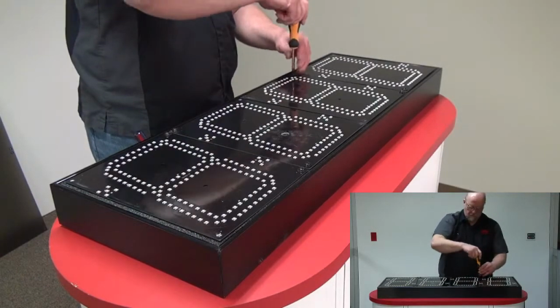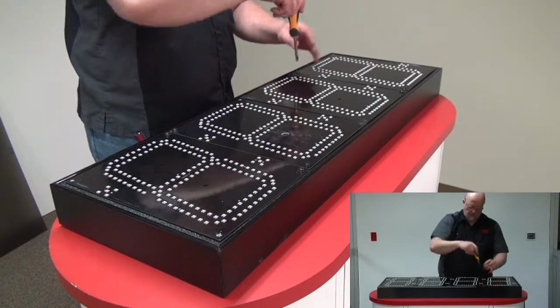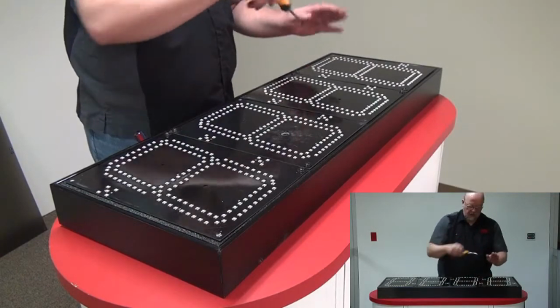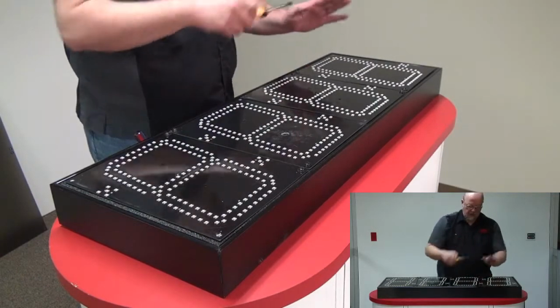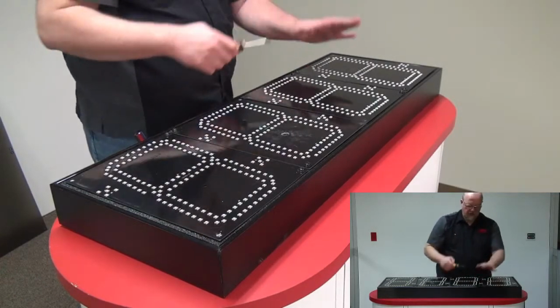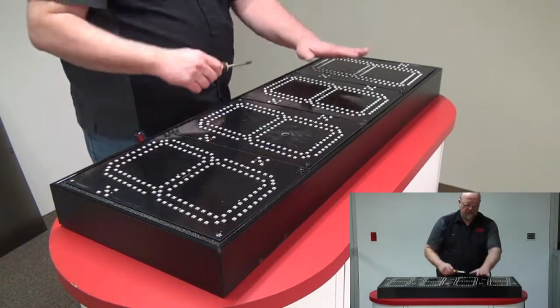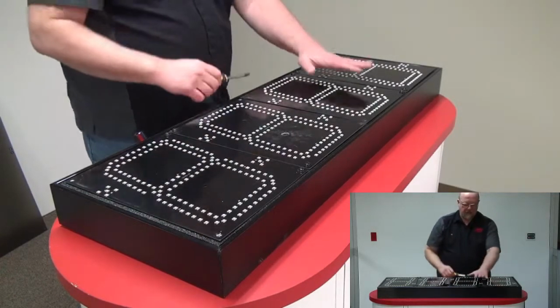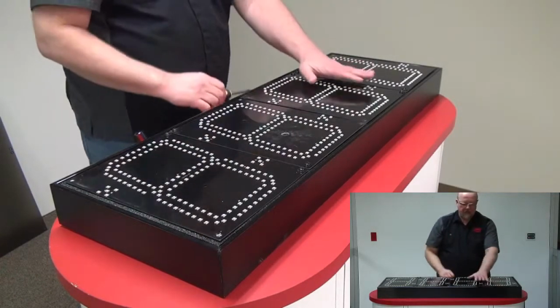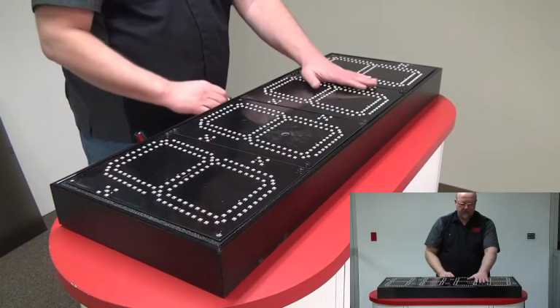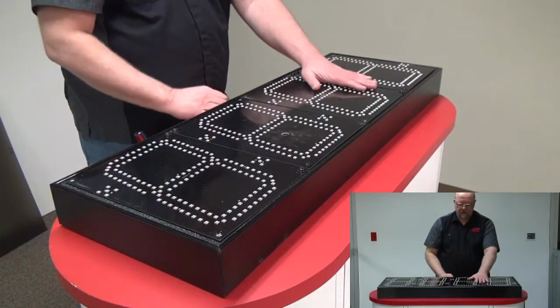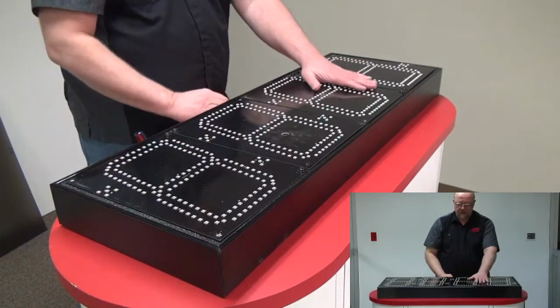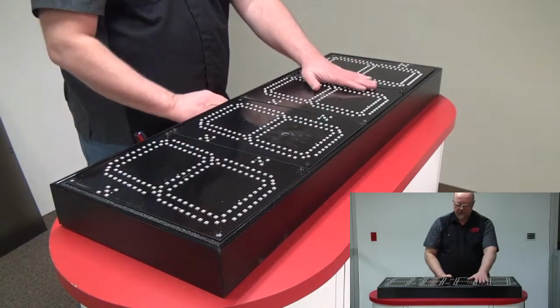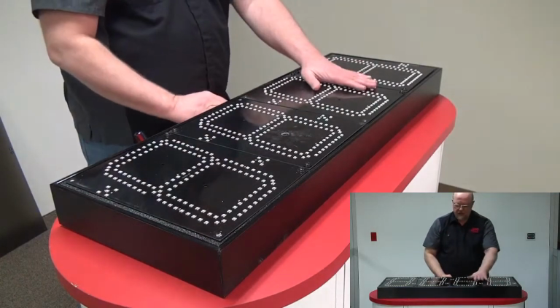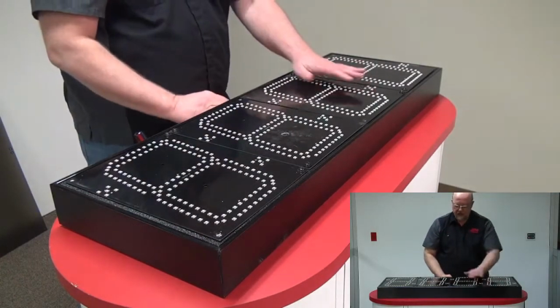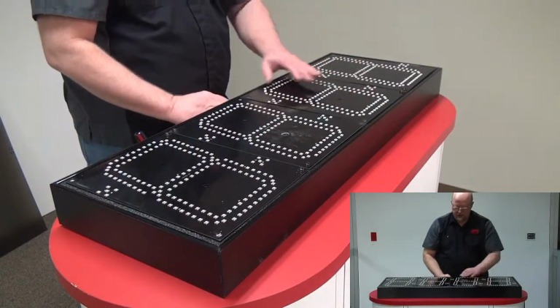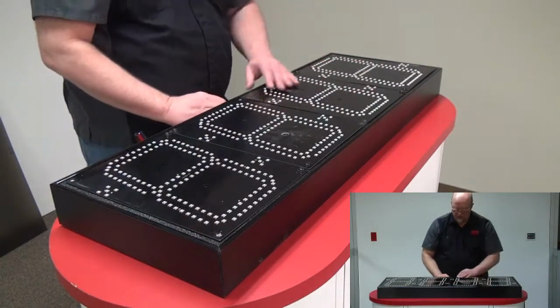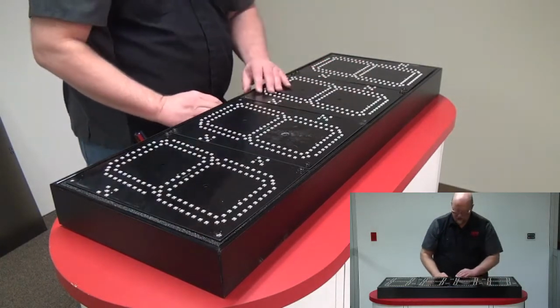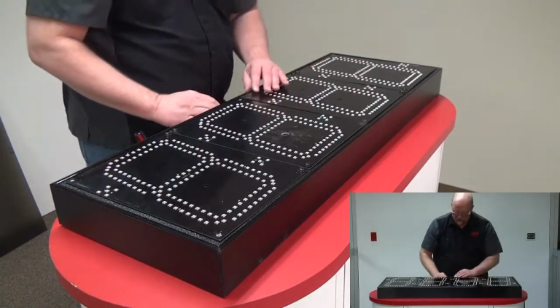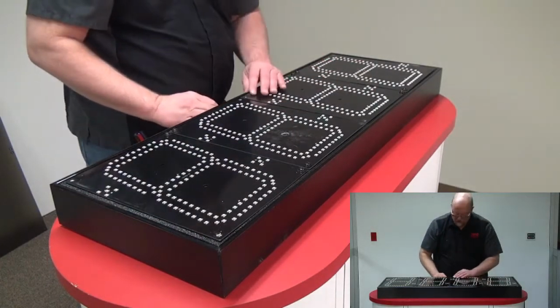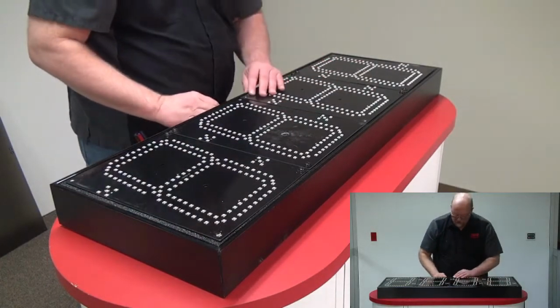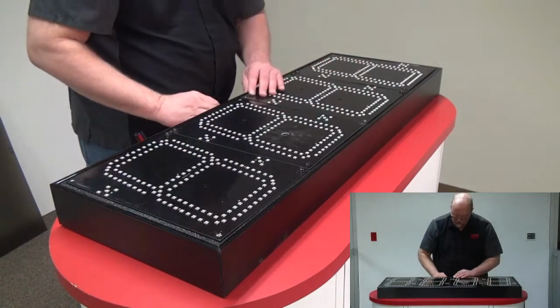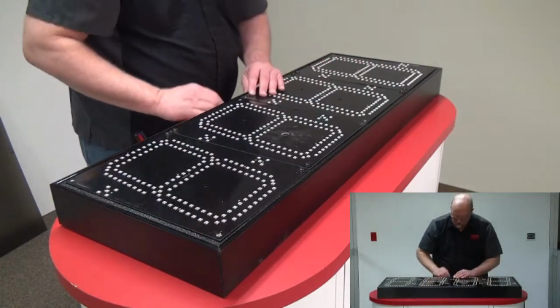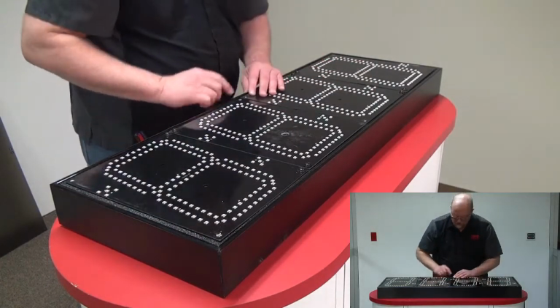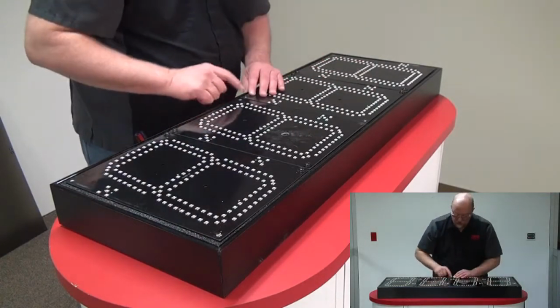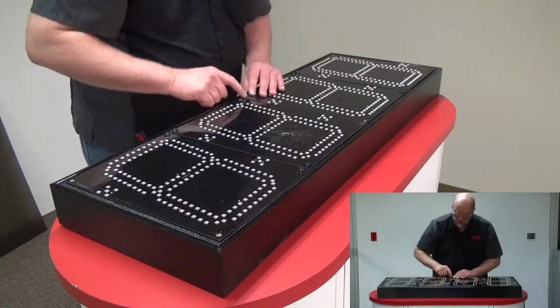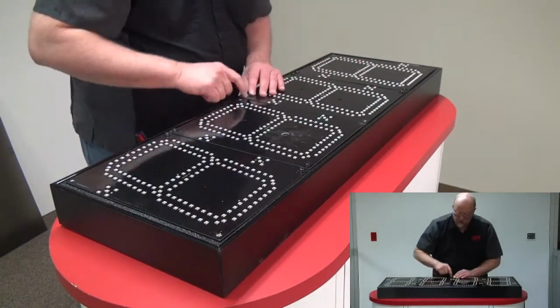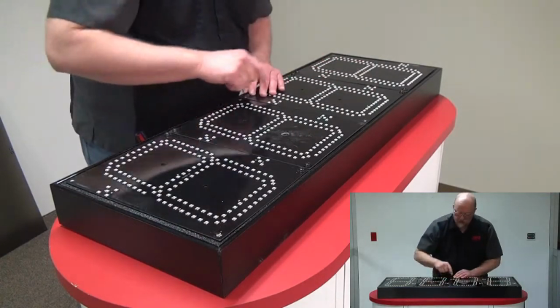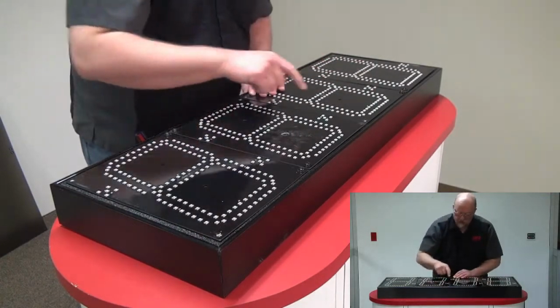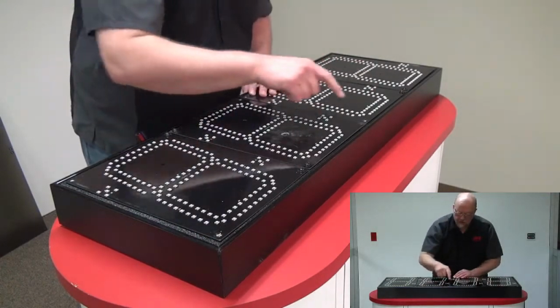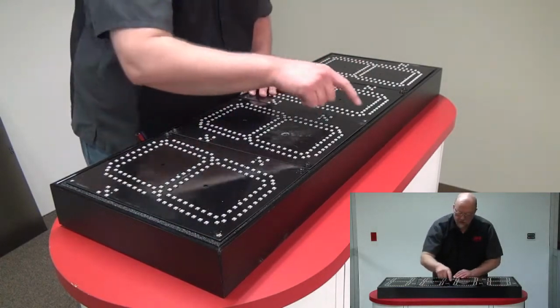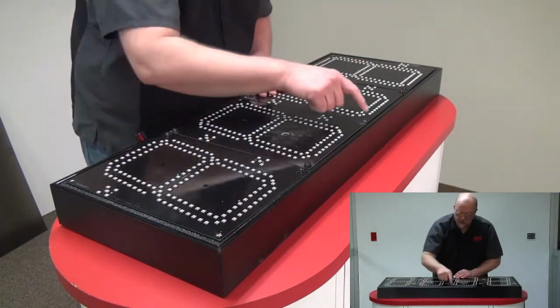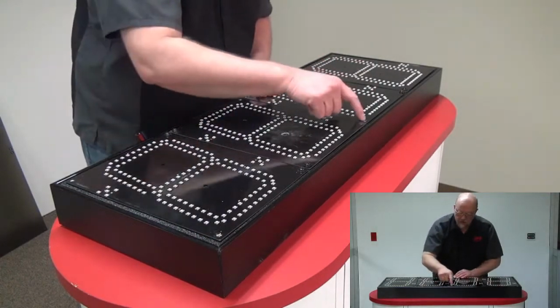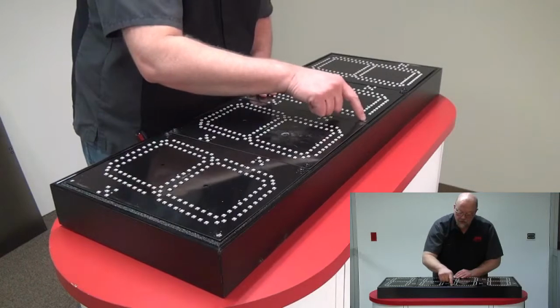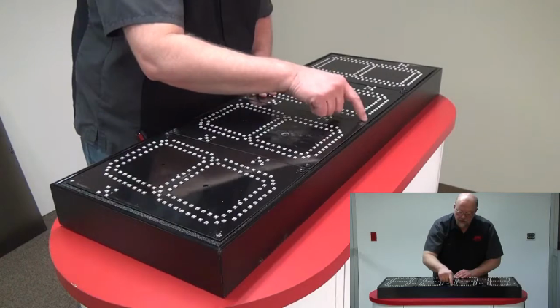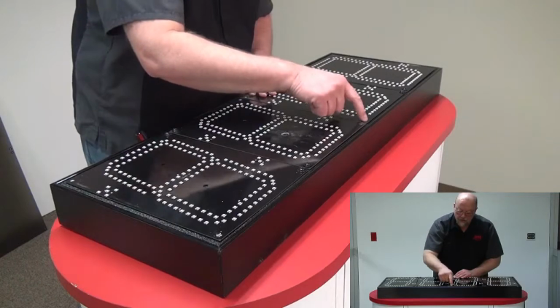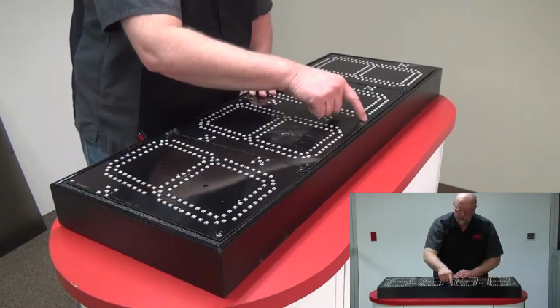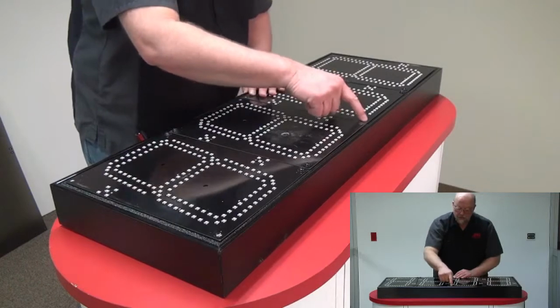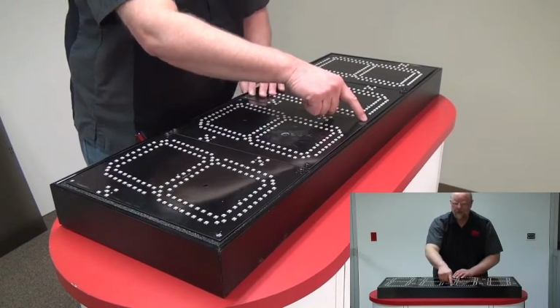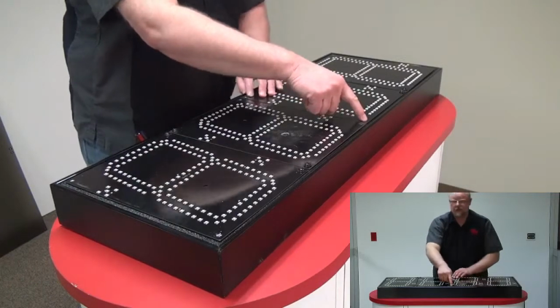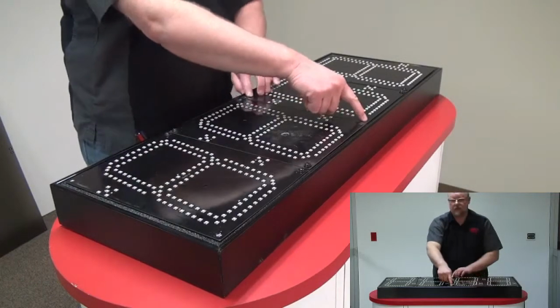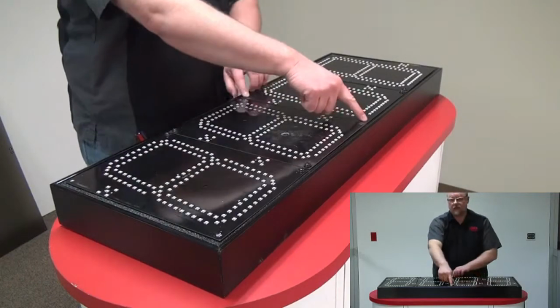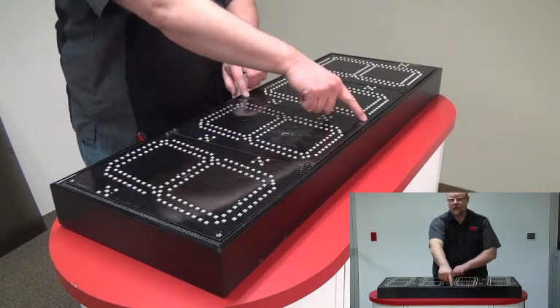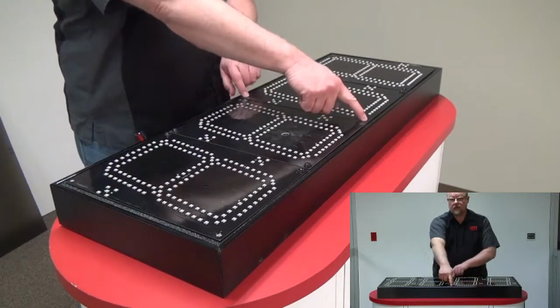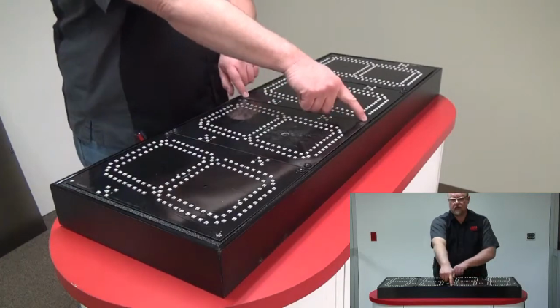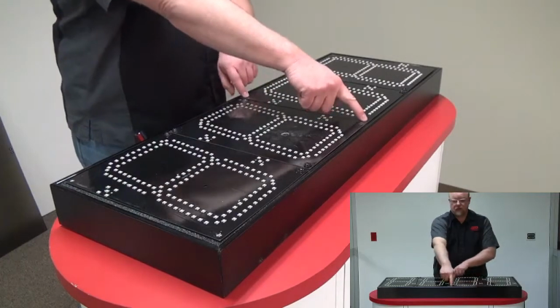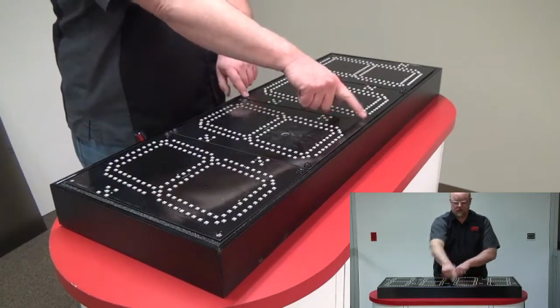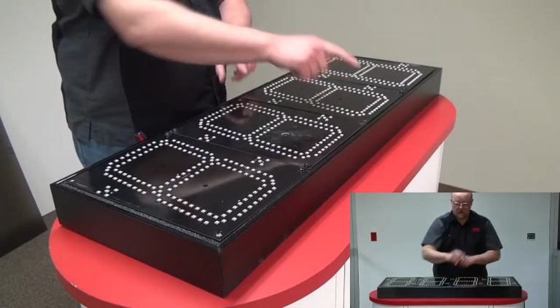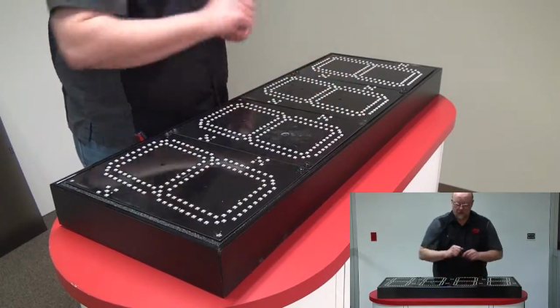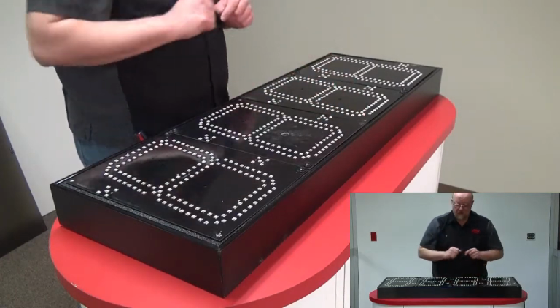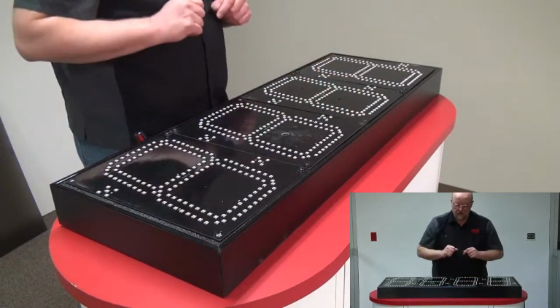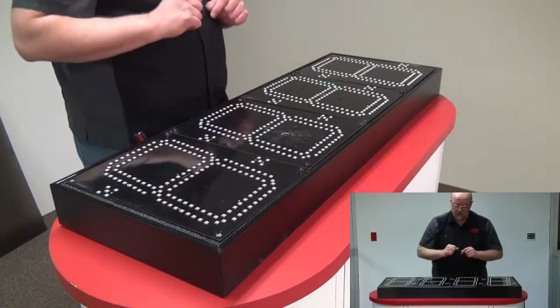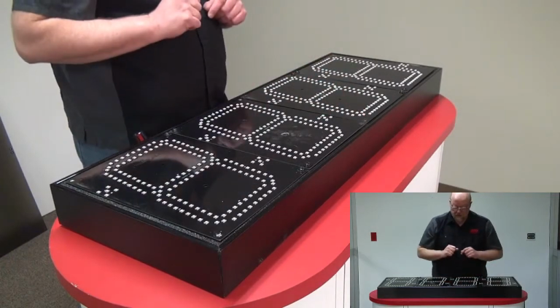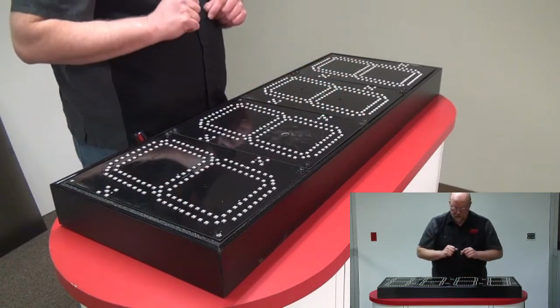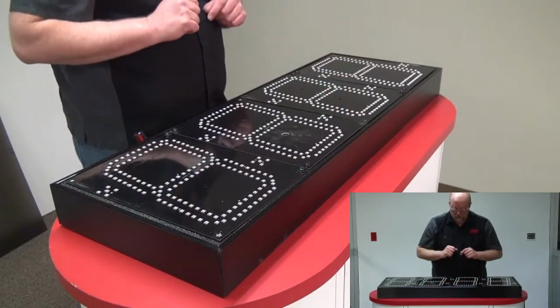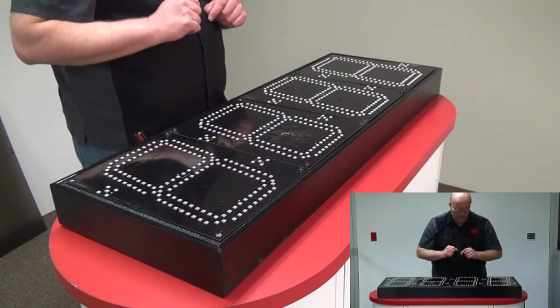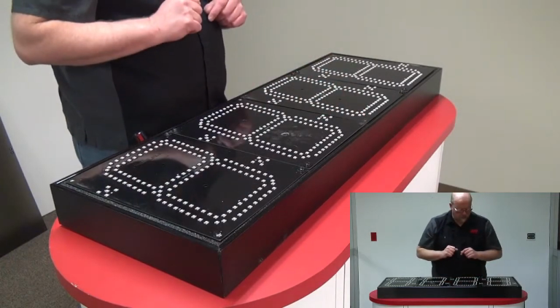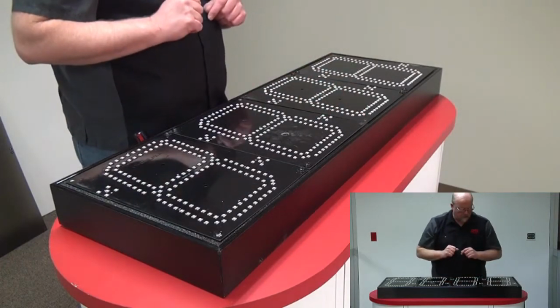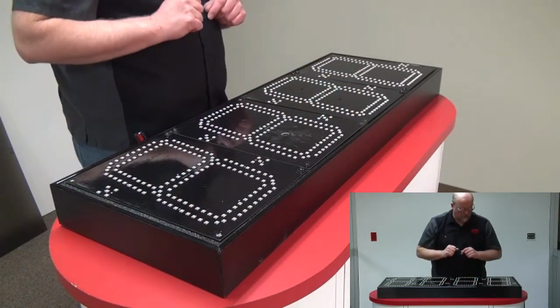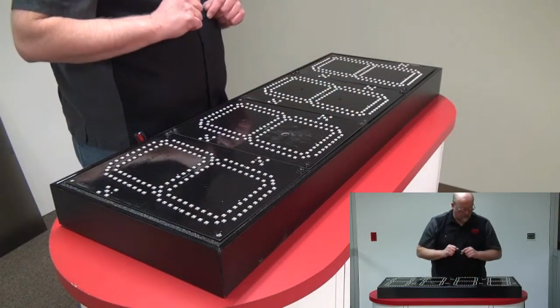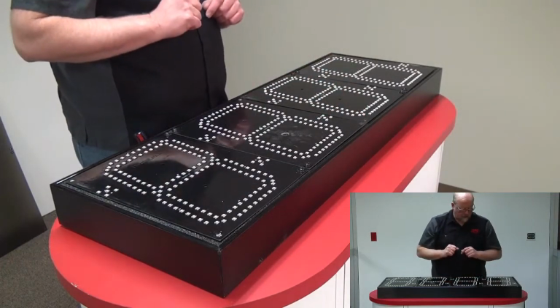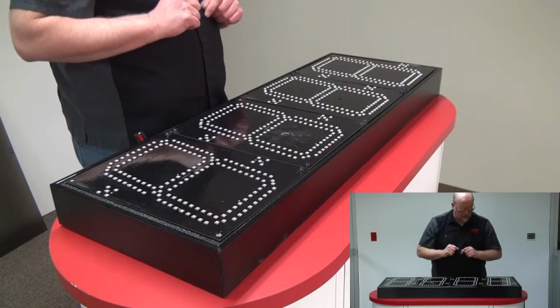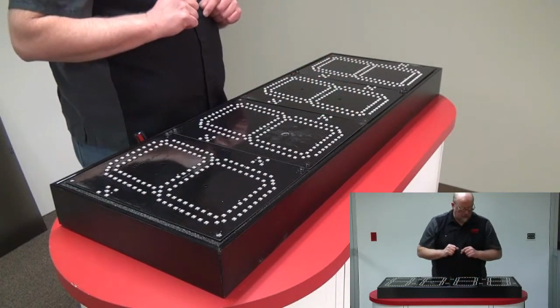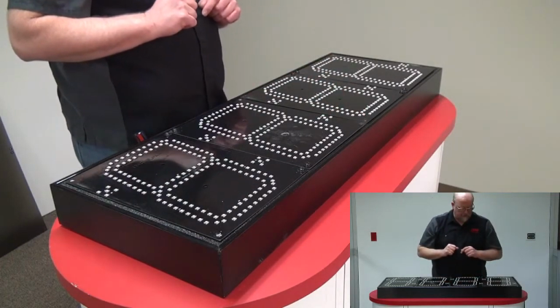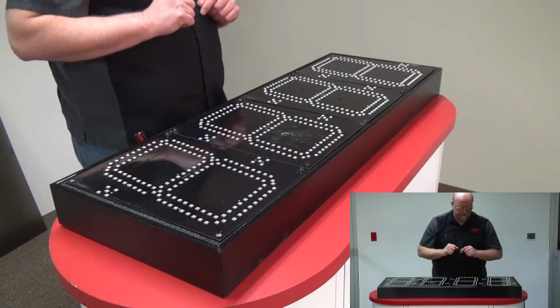Once you've got these tightened, double check your middle two screws to make sure that the holes are still lined up.